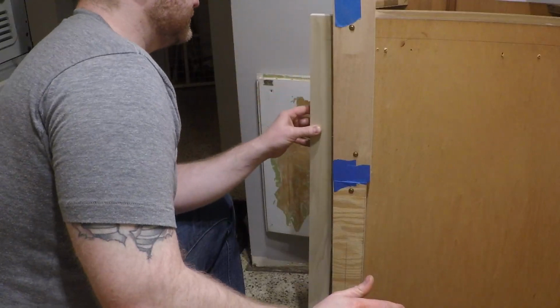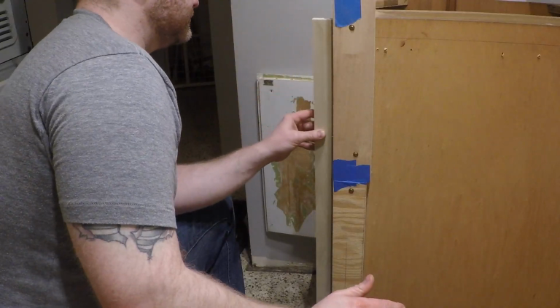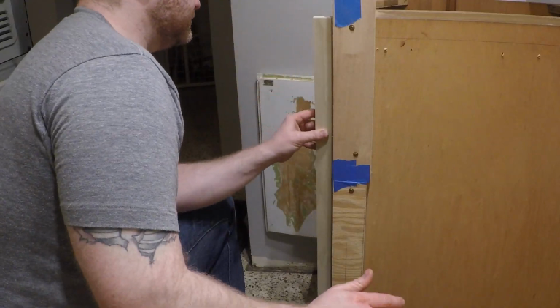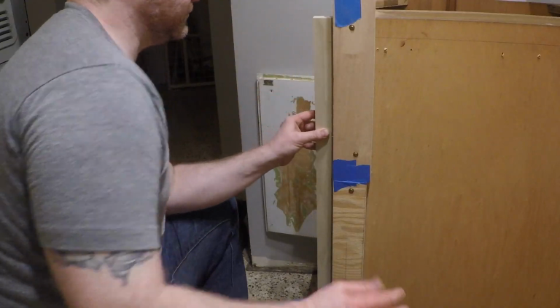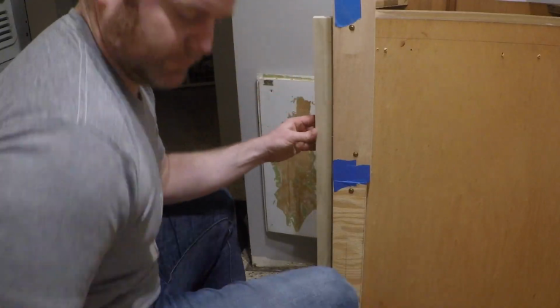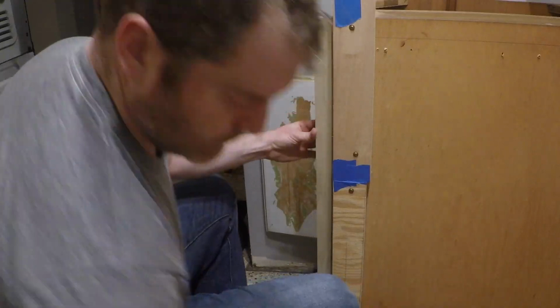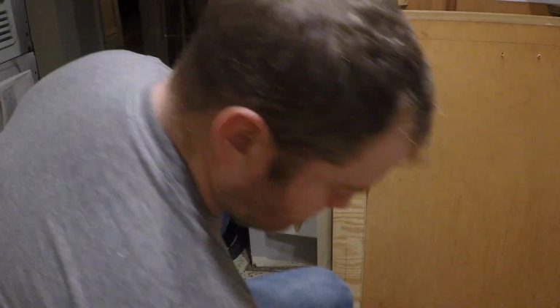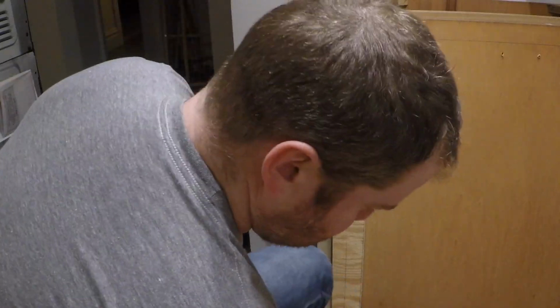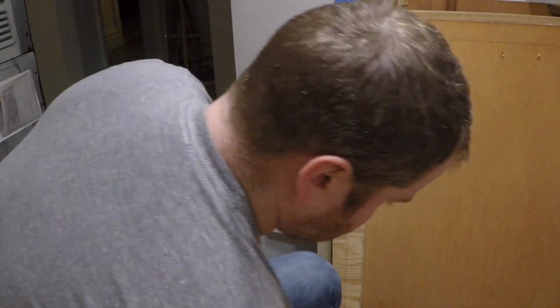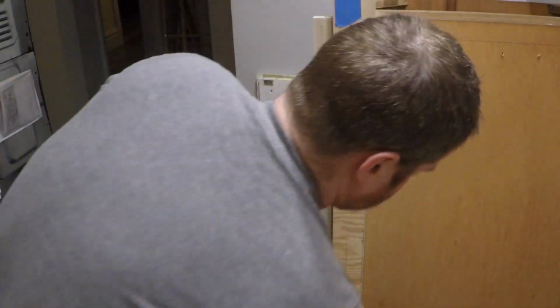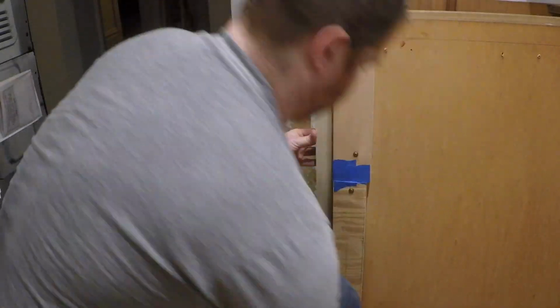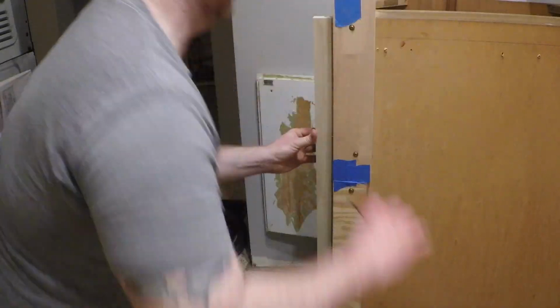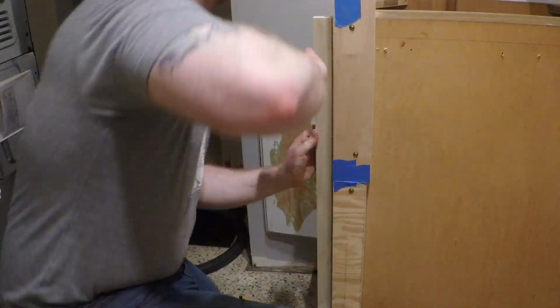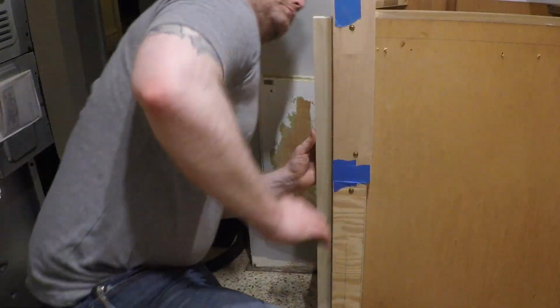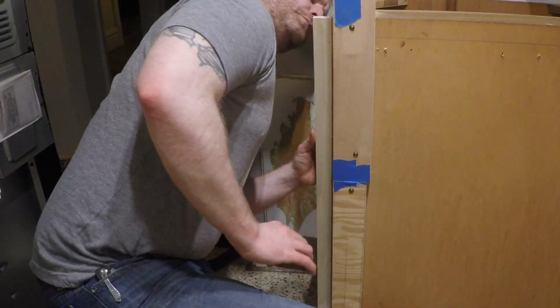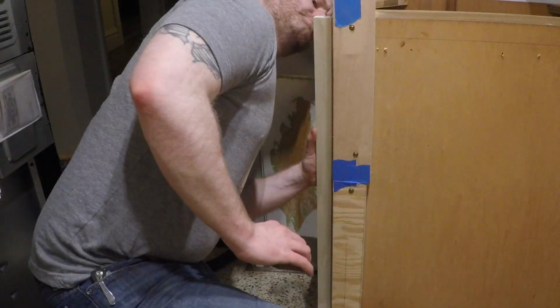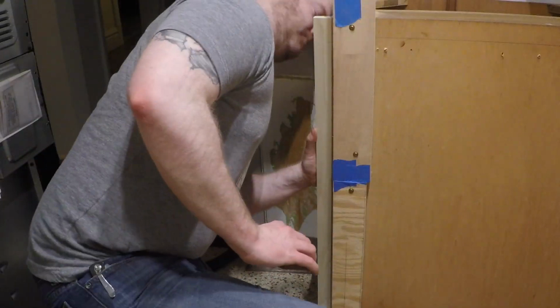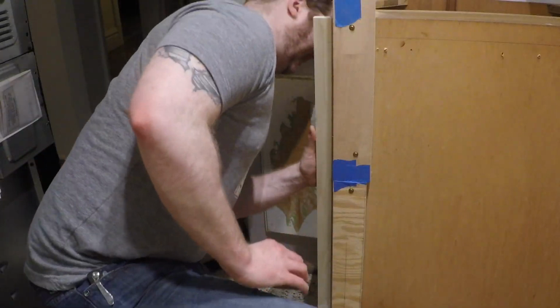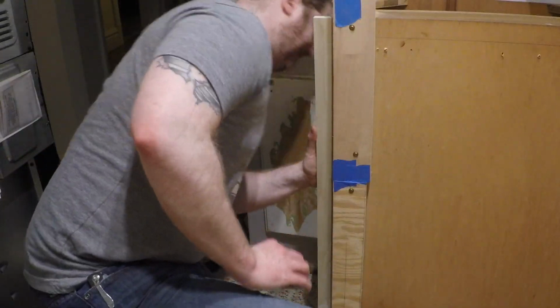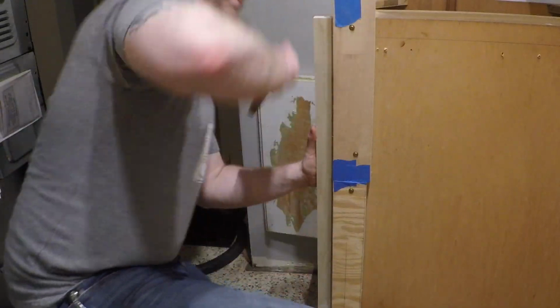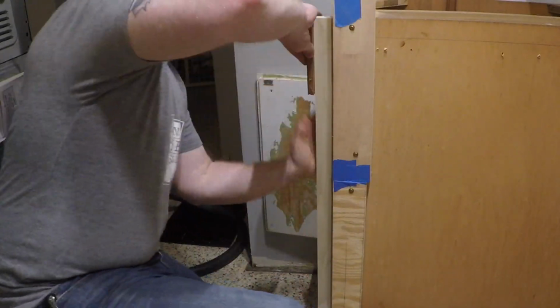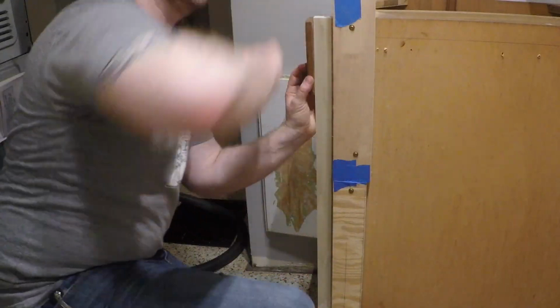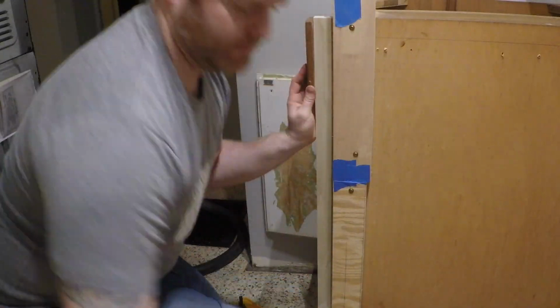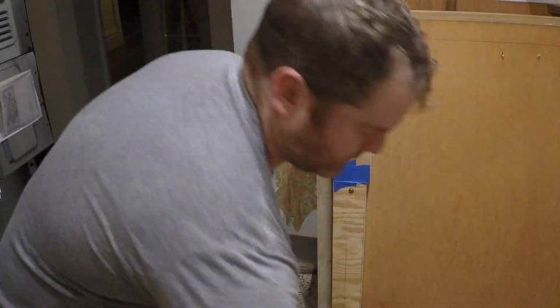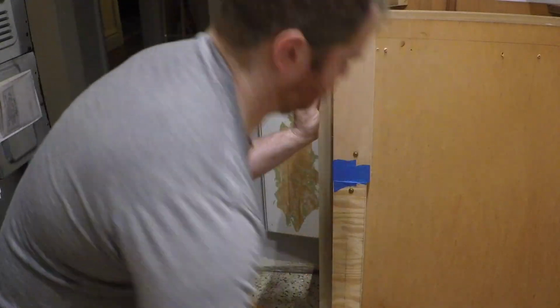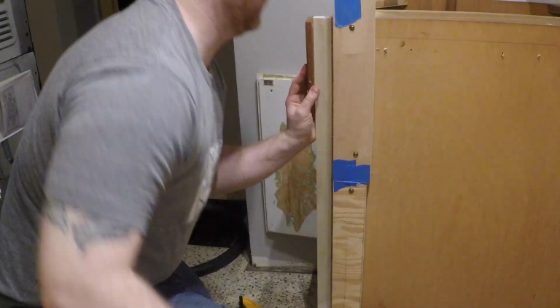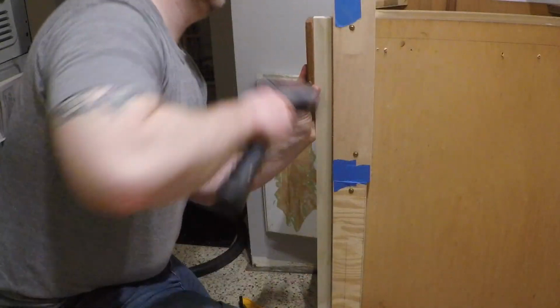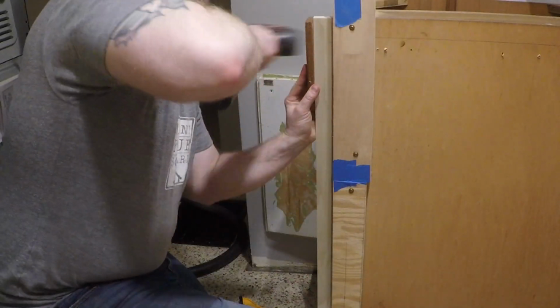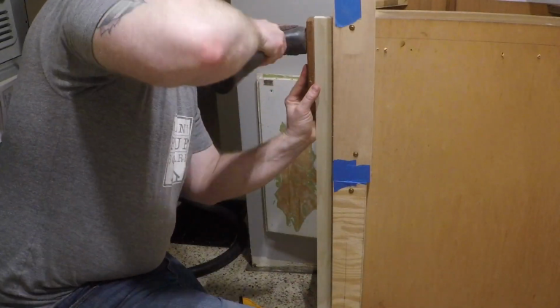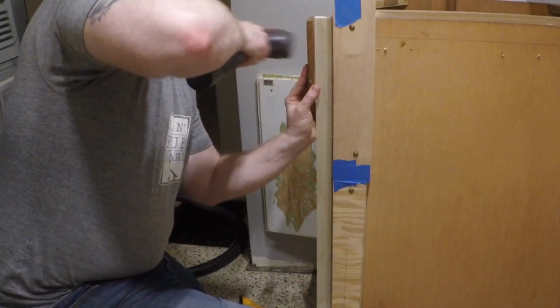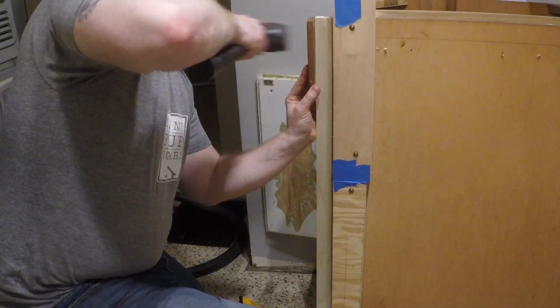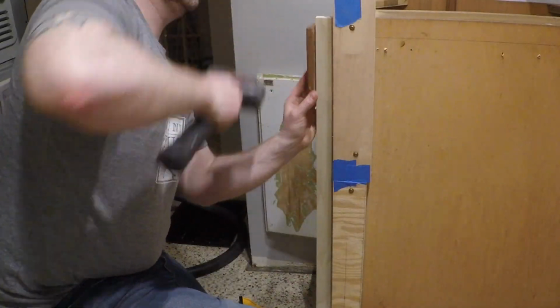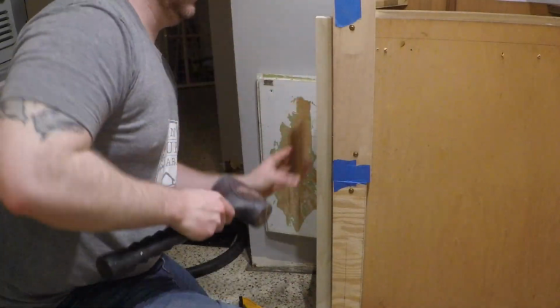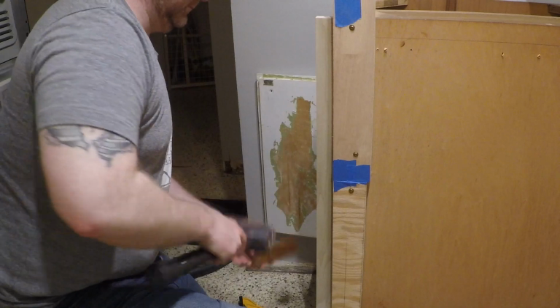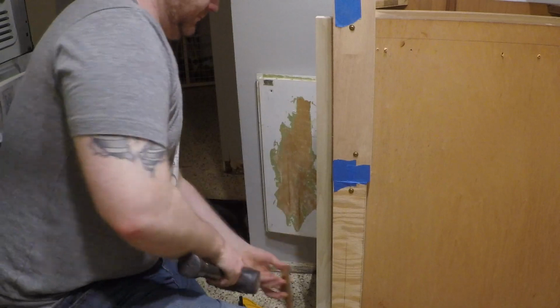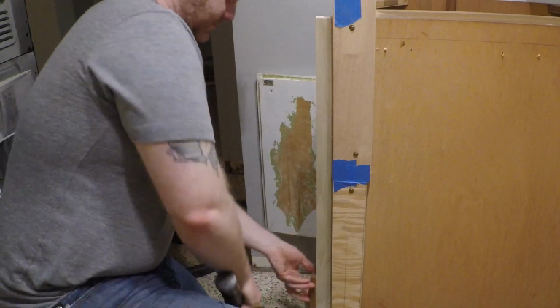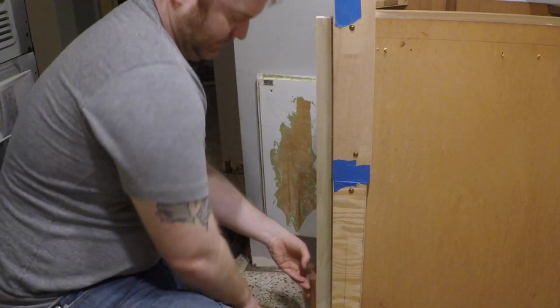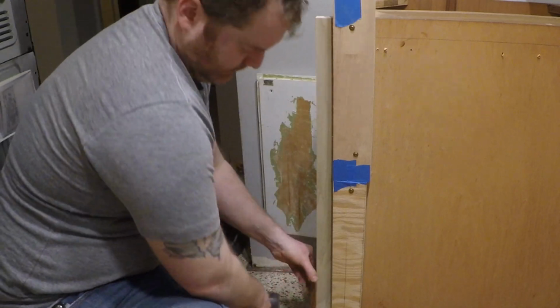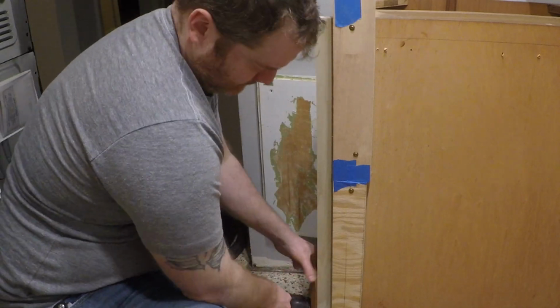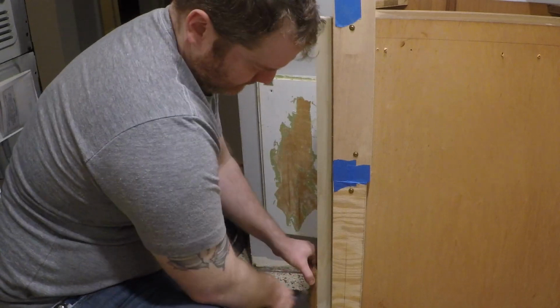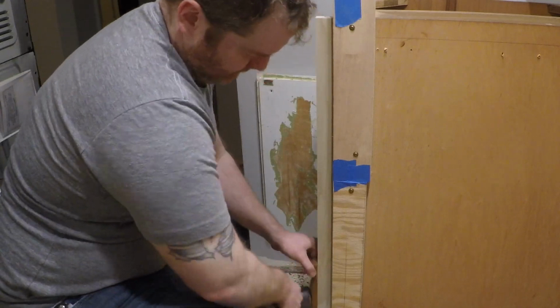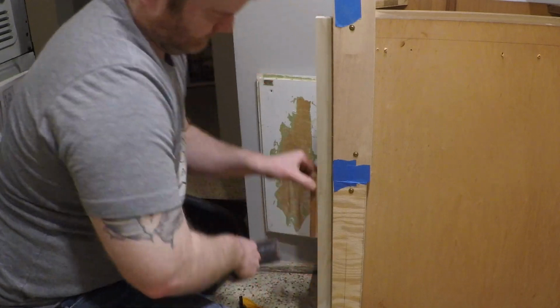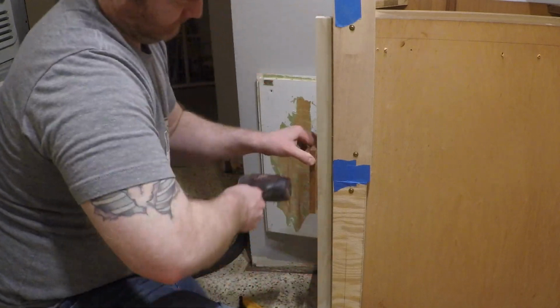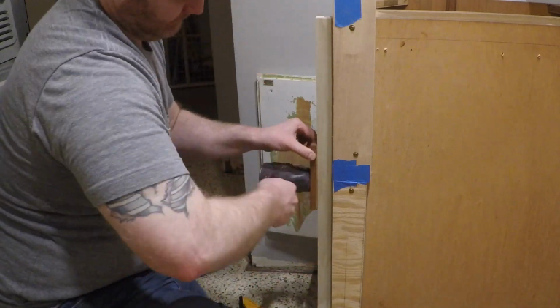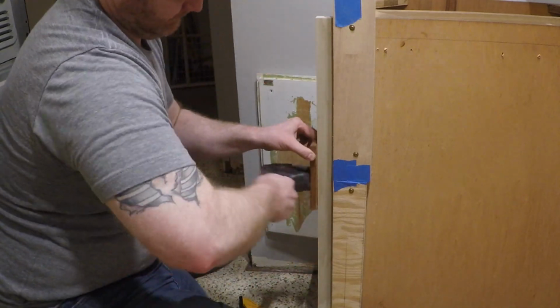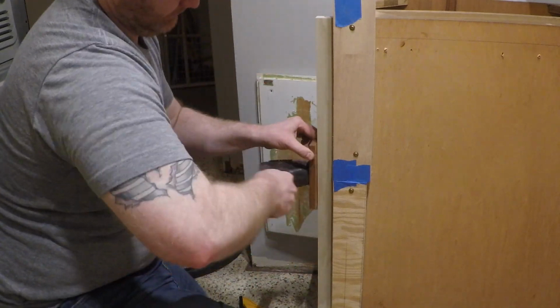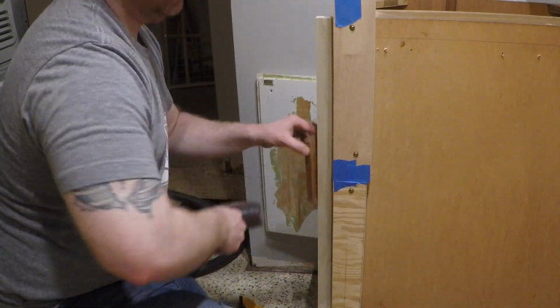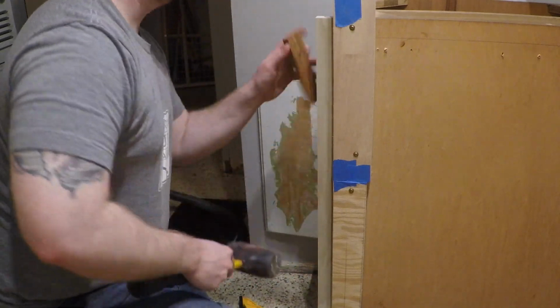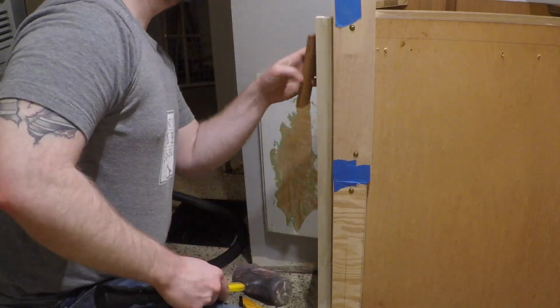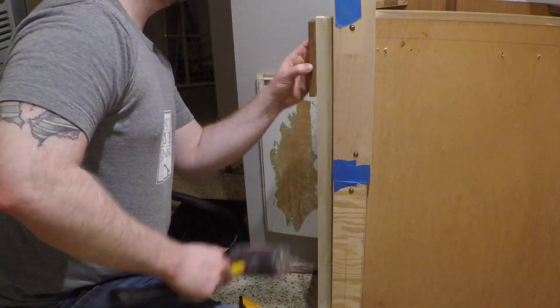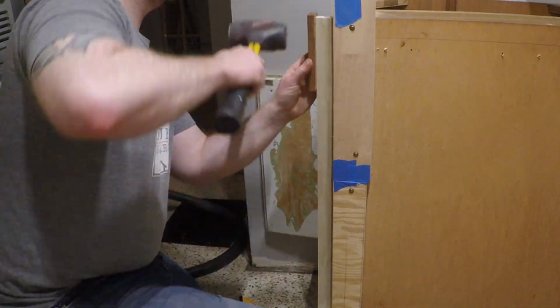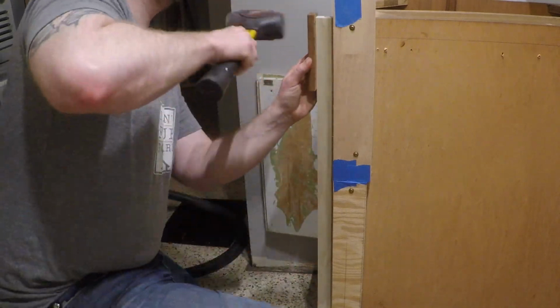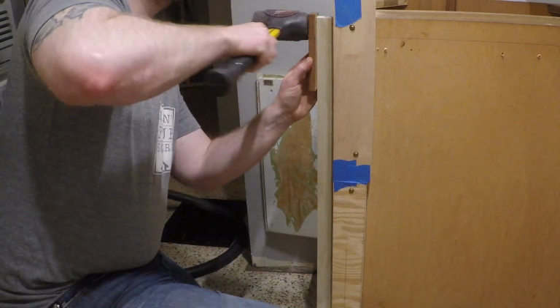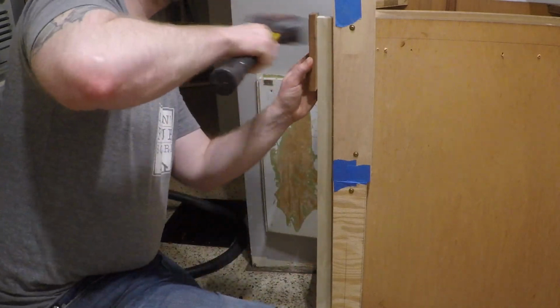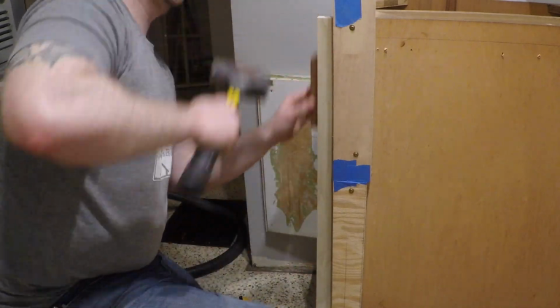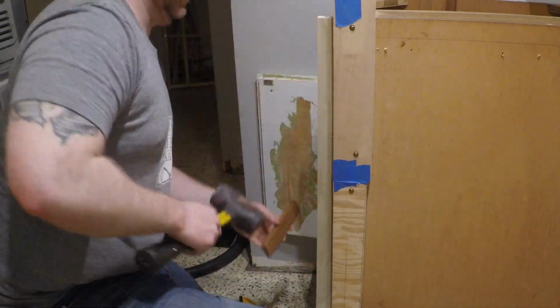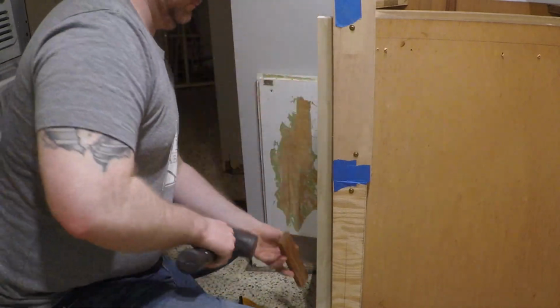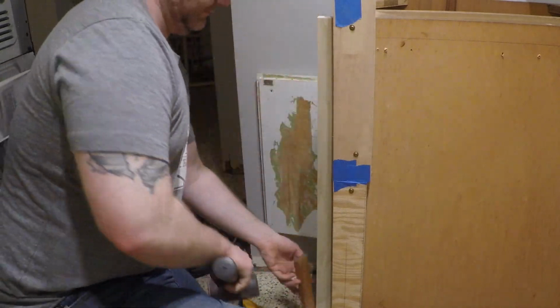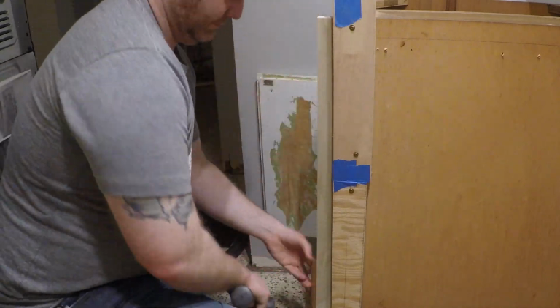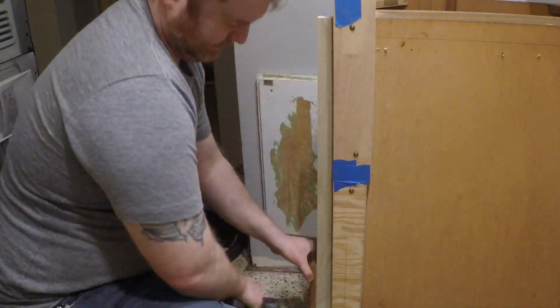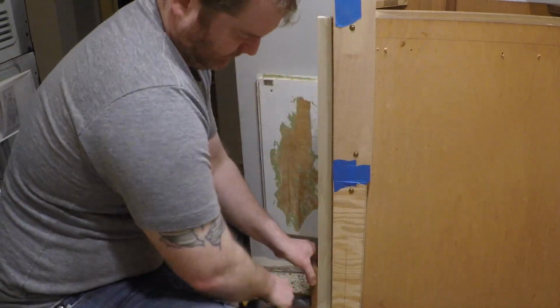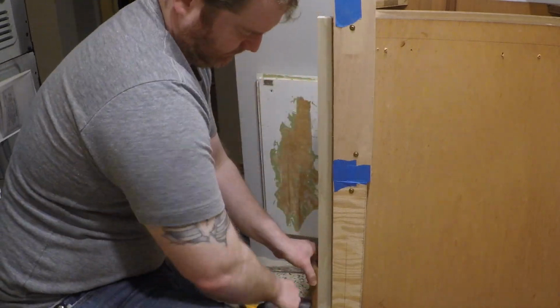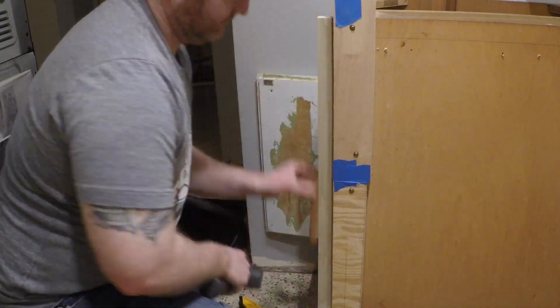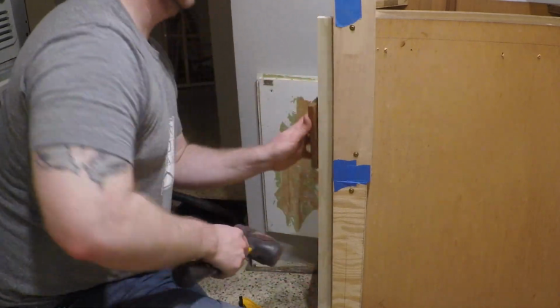After this glue set up, I was able to get the drawer slides mounted back up for the last time and hang those drawers in there.